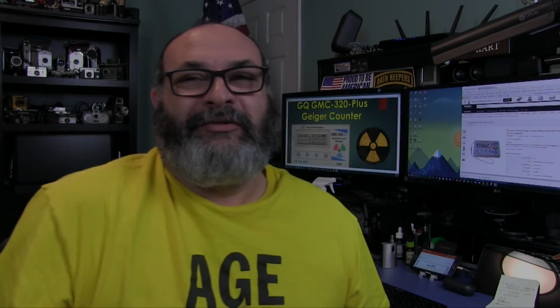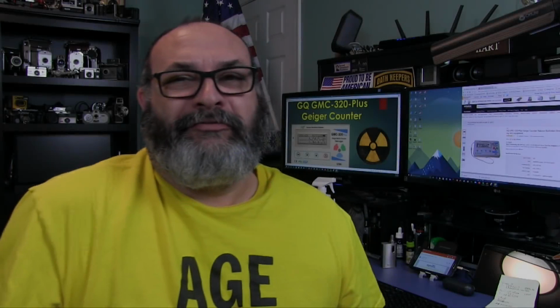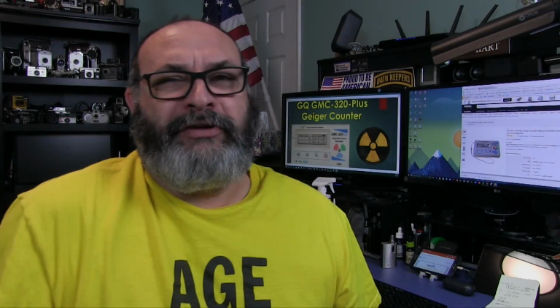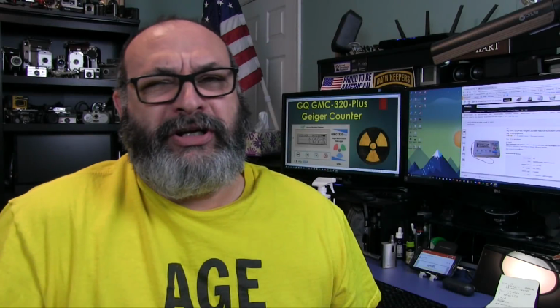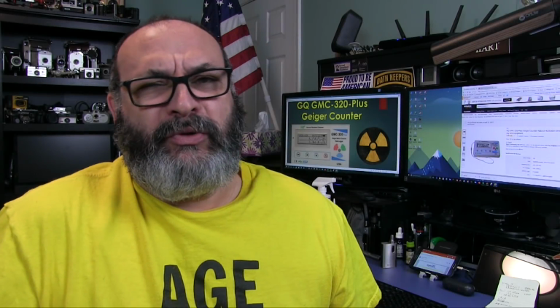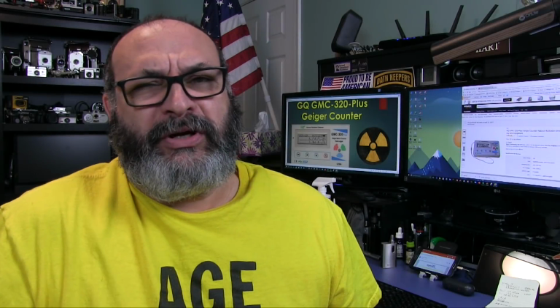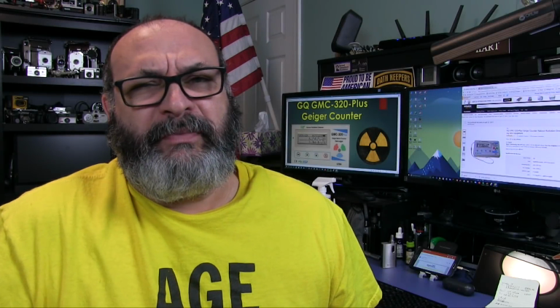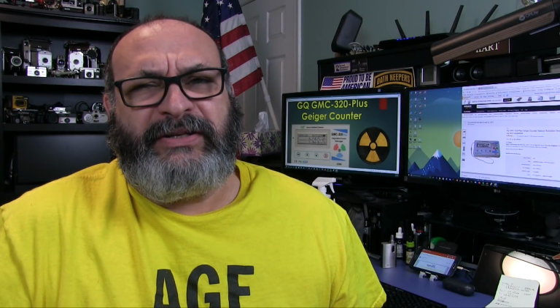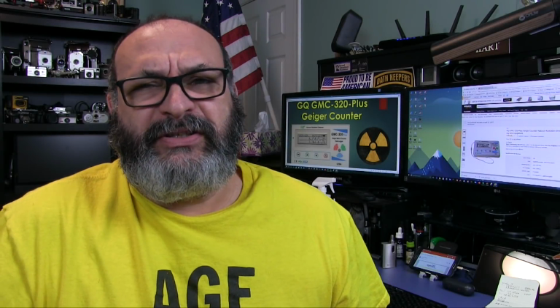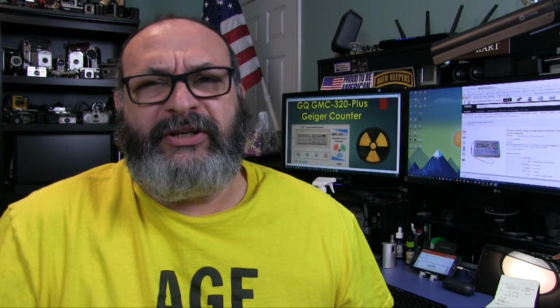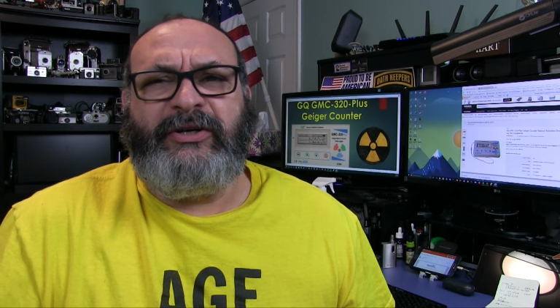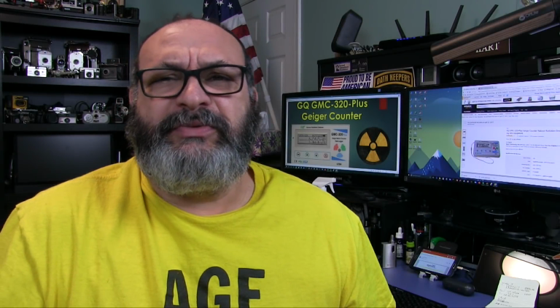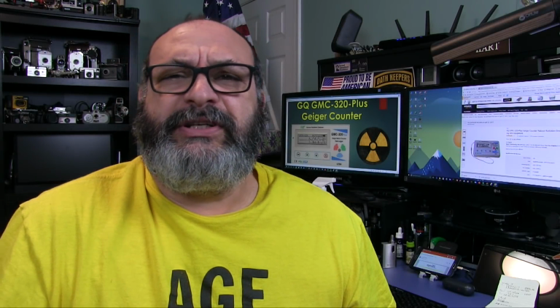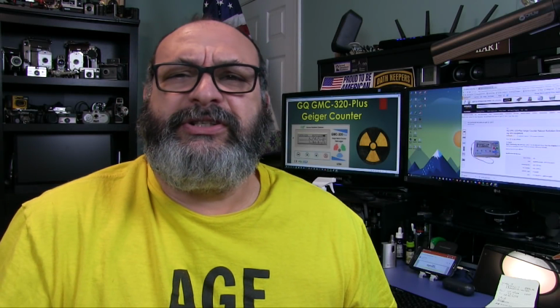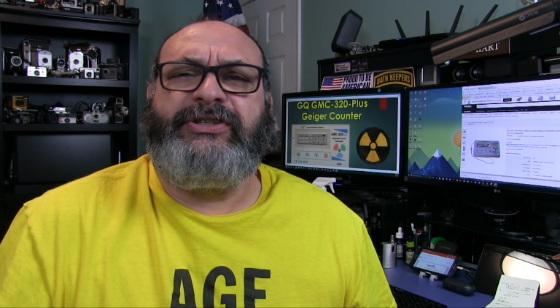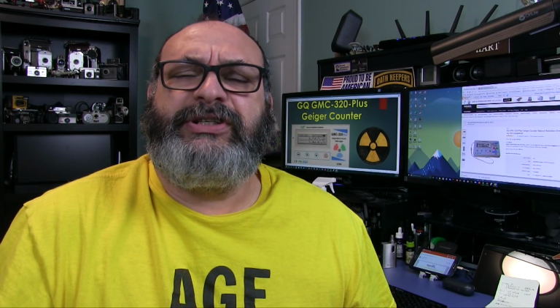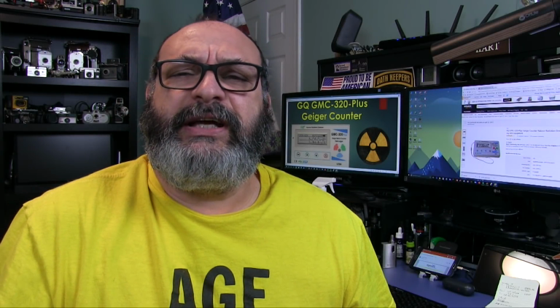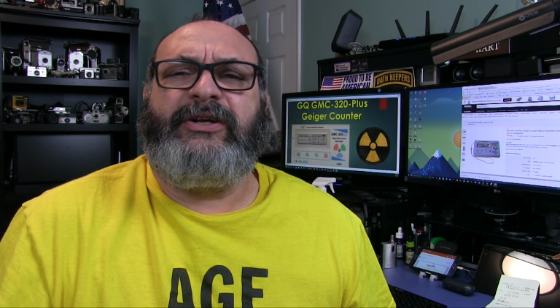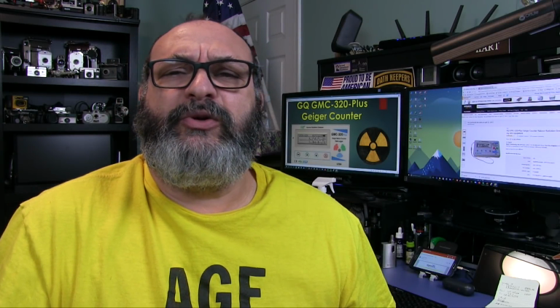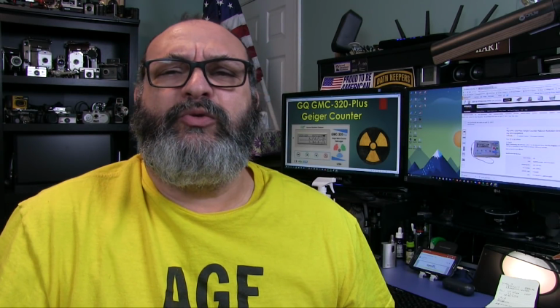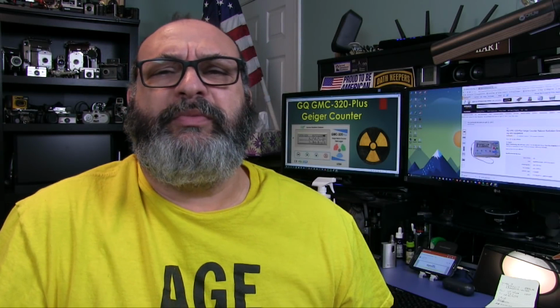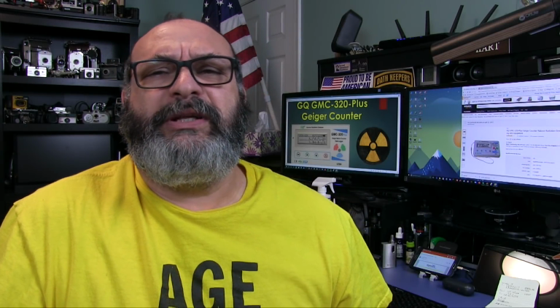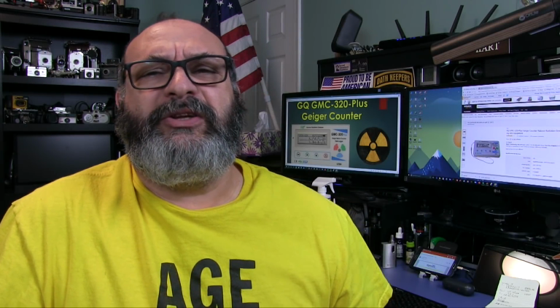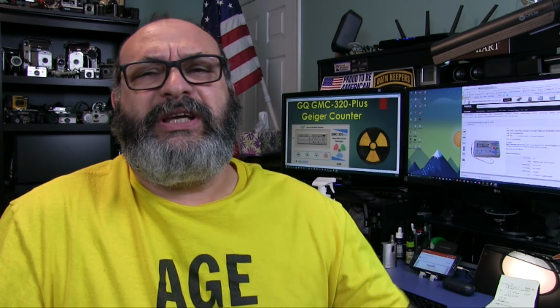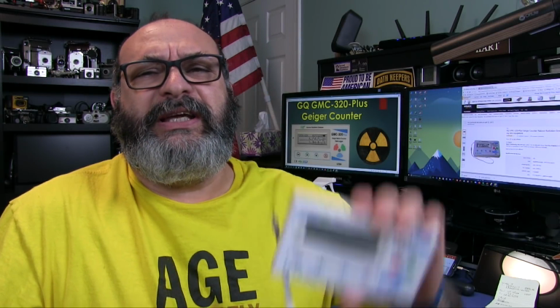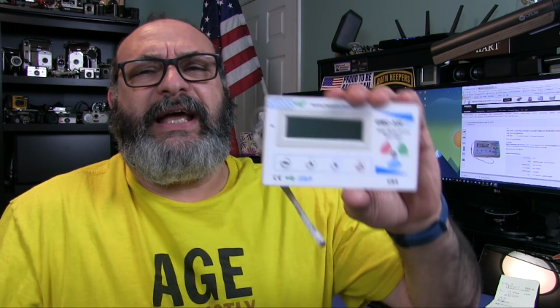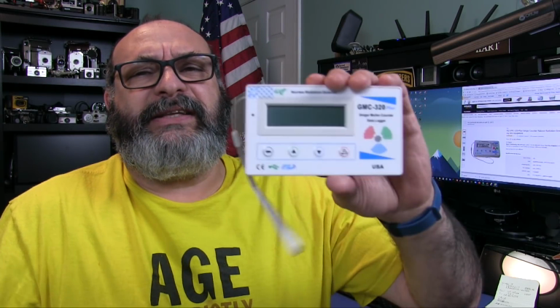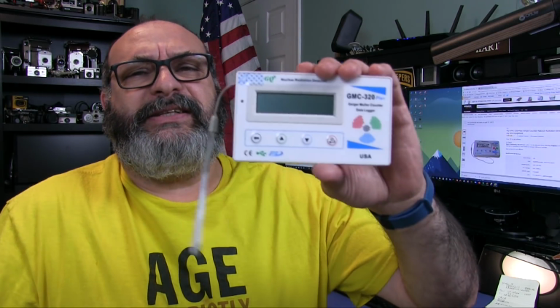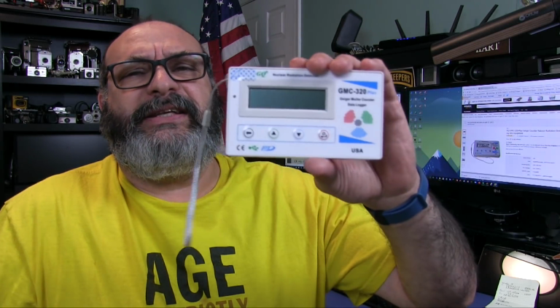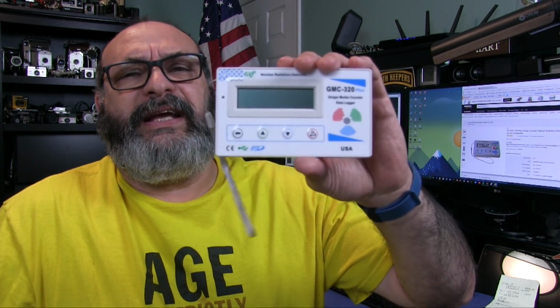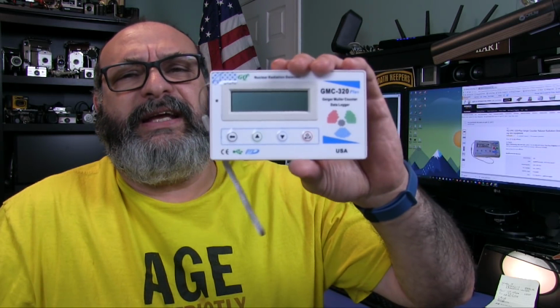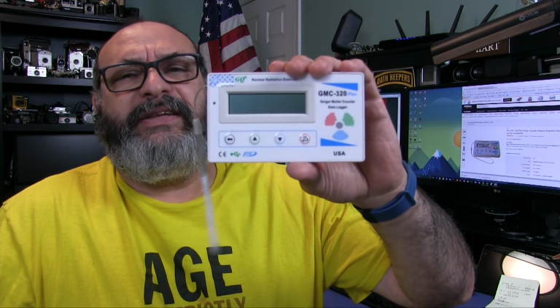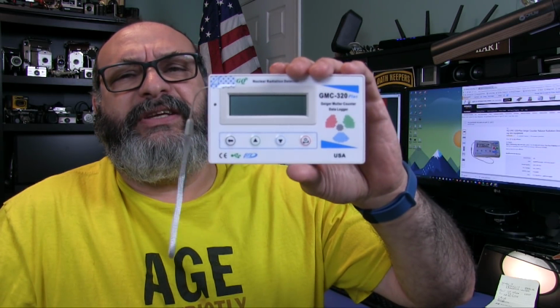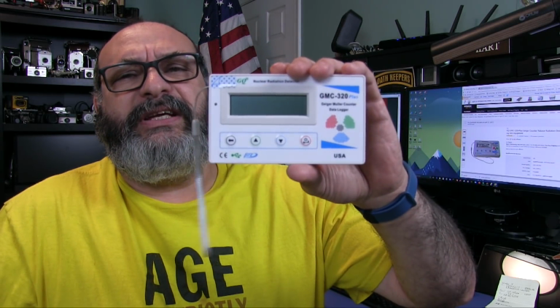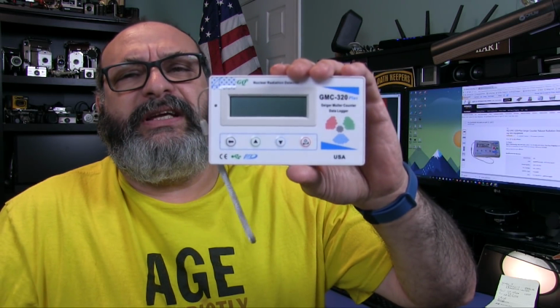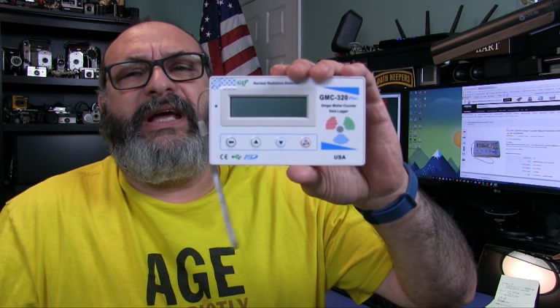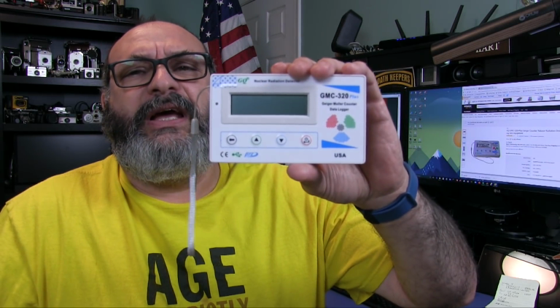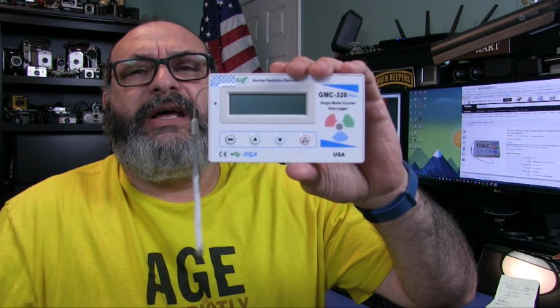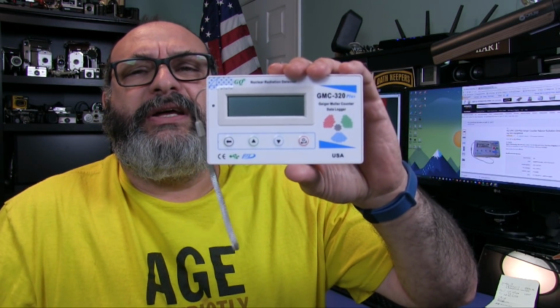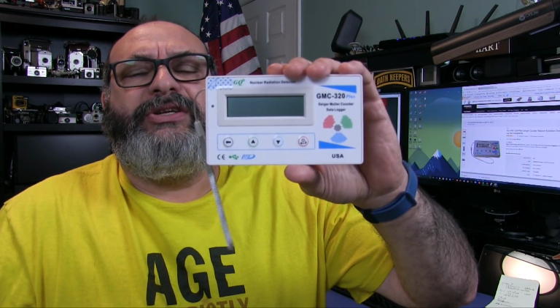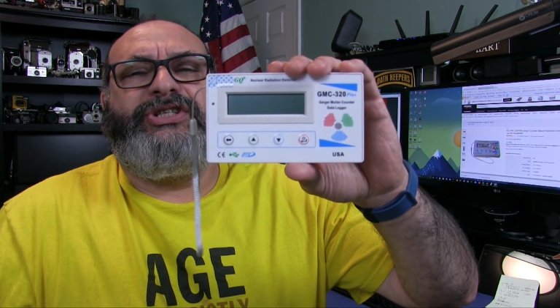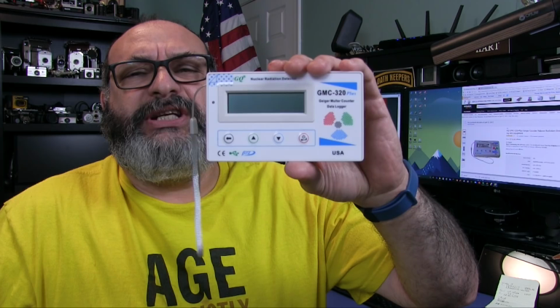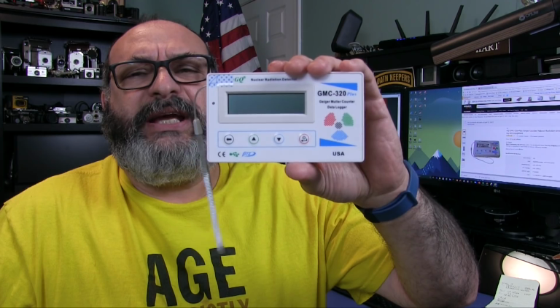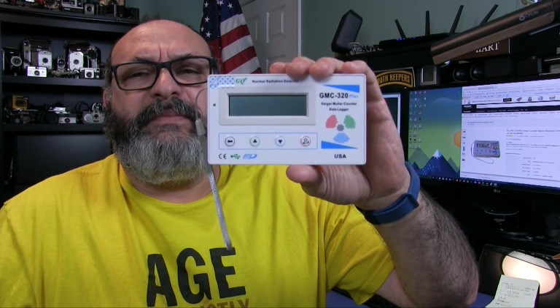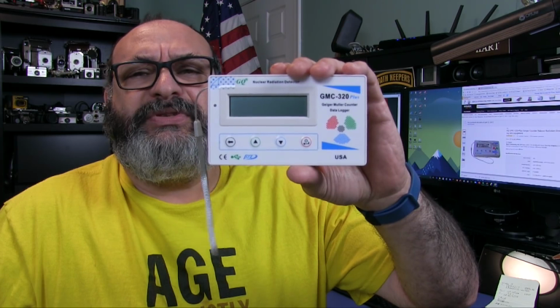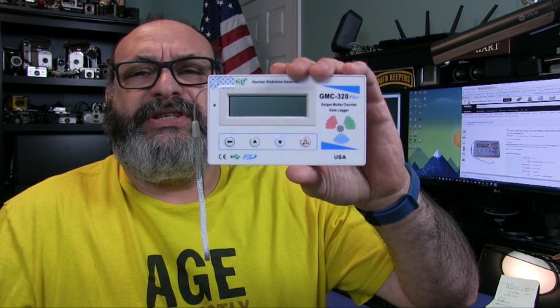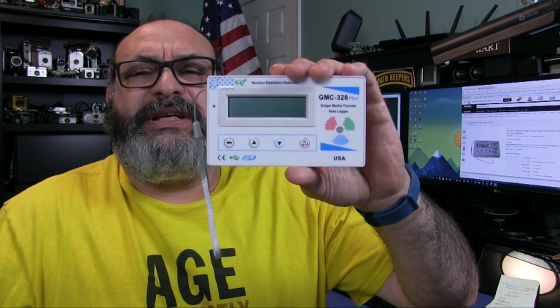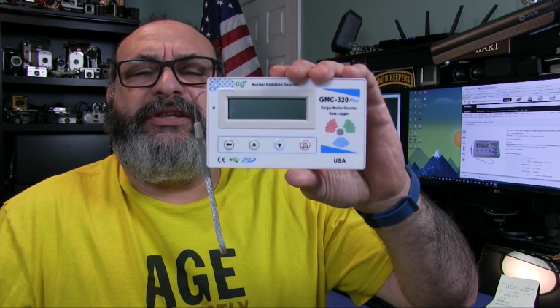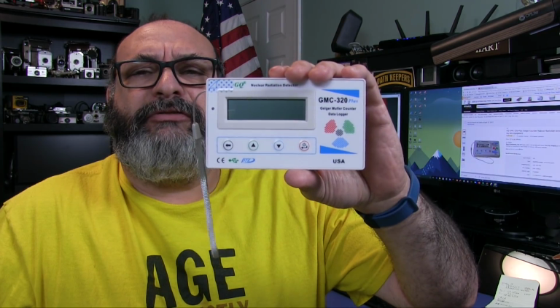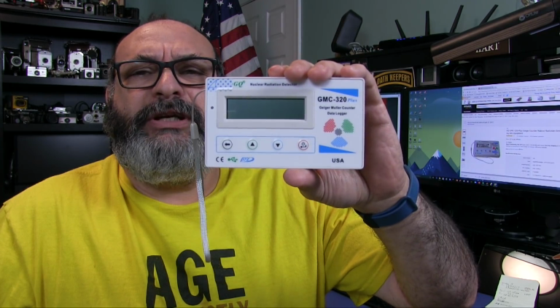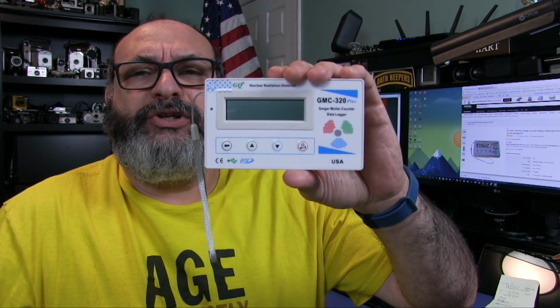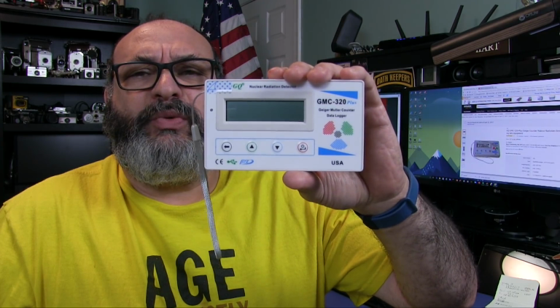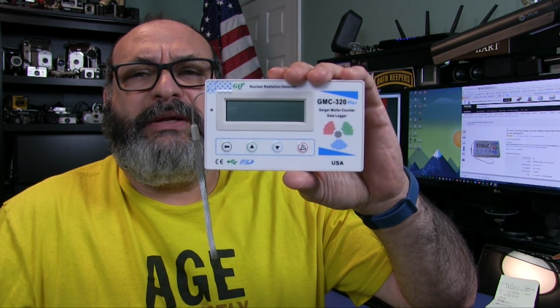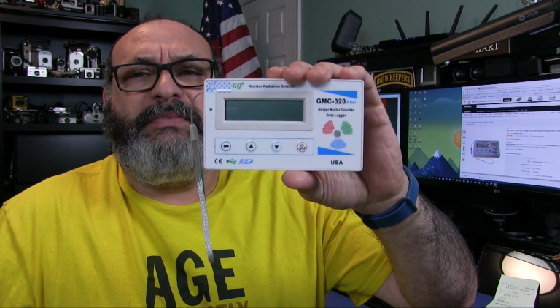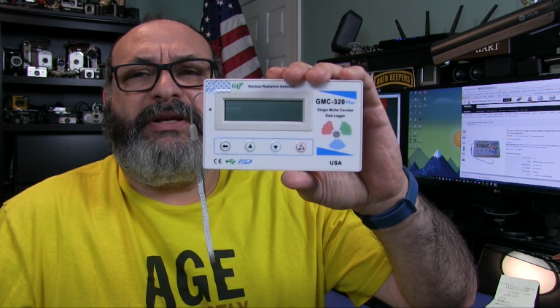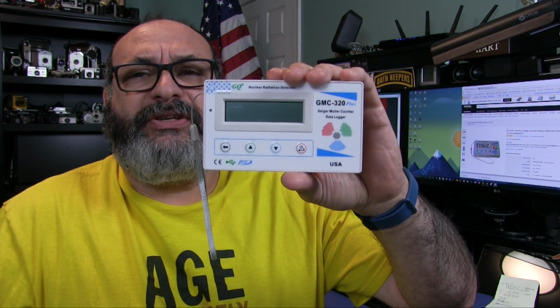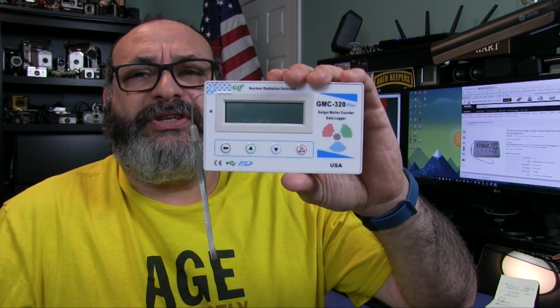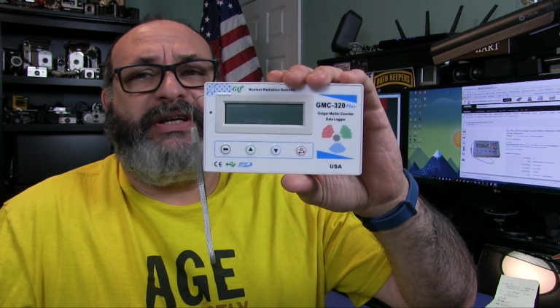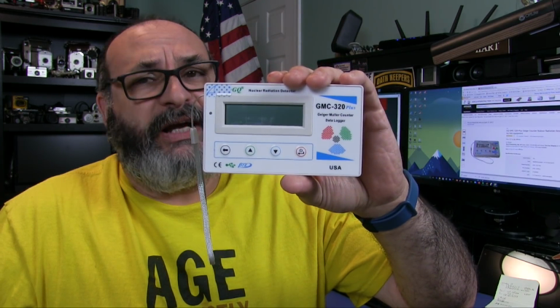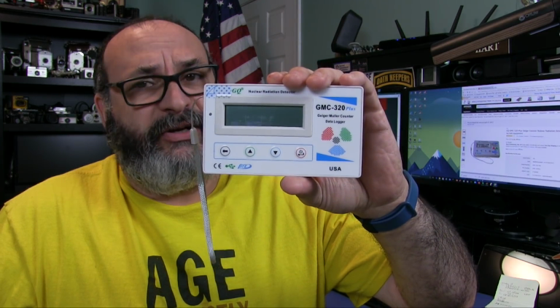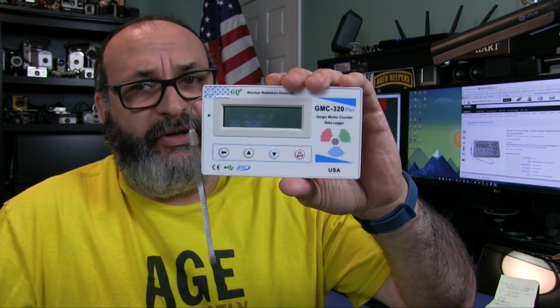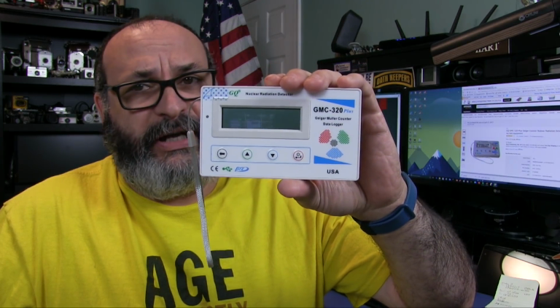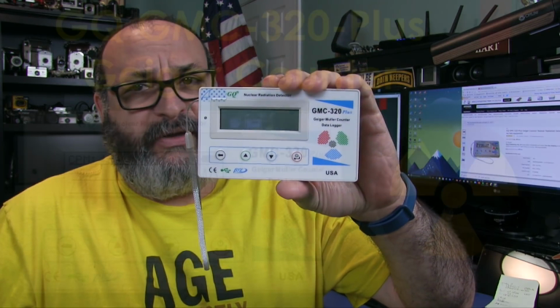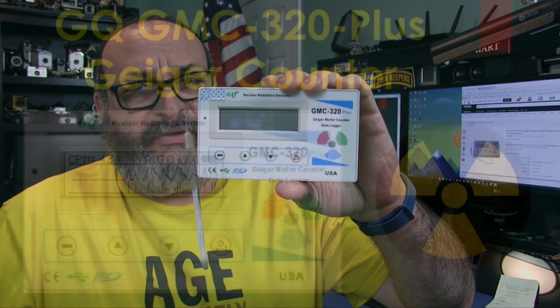Fred here. Welcome back to the Gear Obsession channel. We'll be looking at today the GMC 320 Plus Geiger Counter.